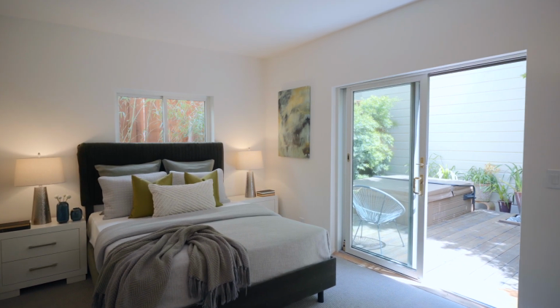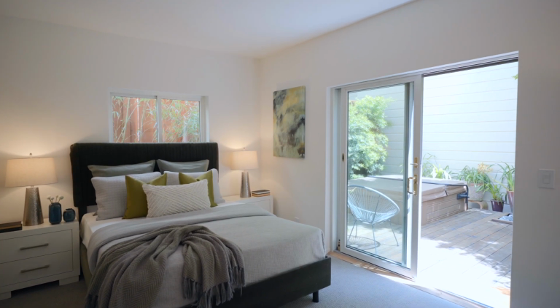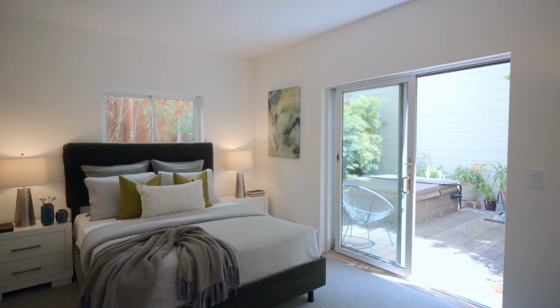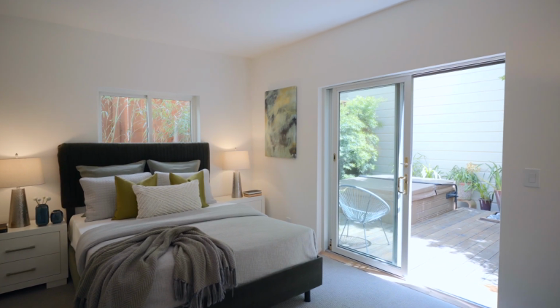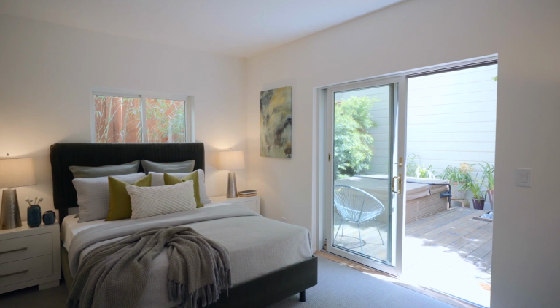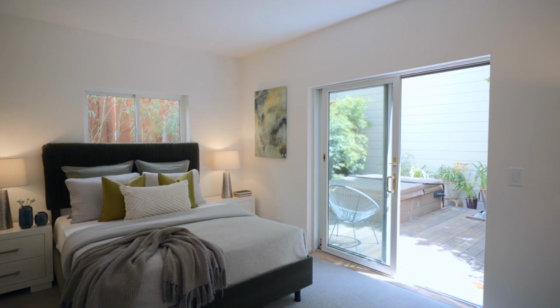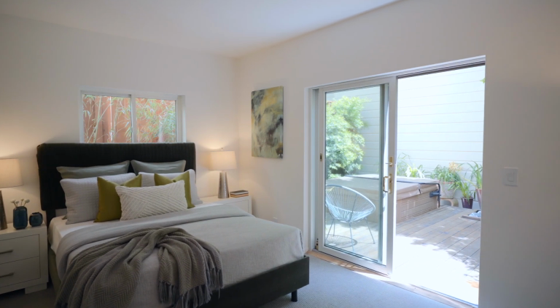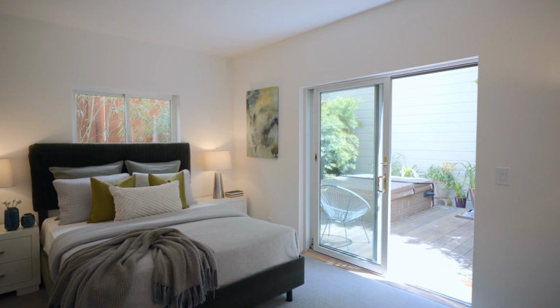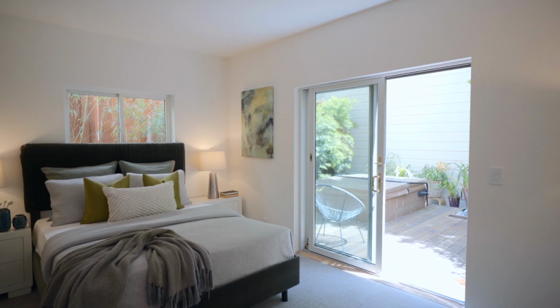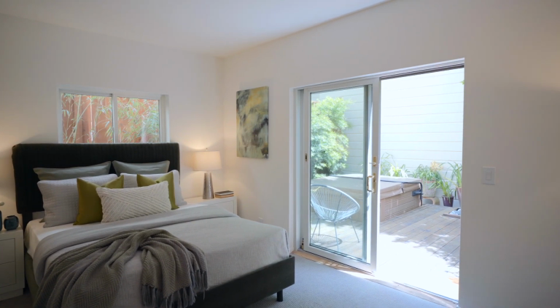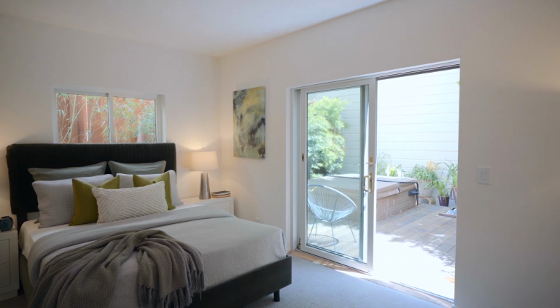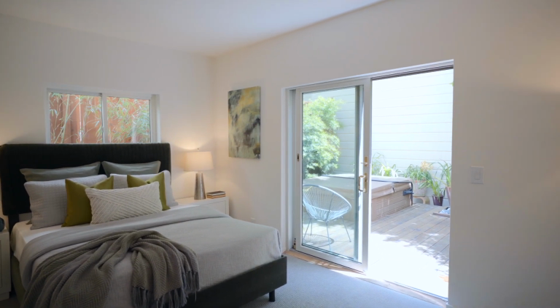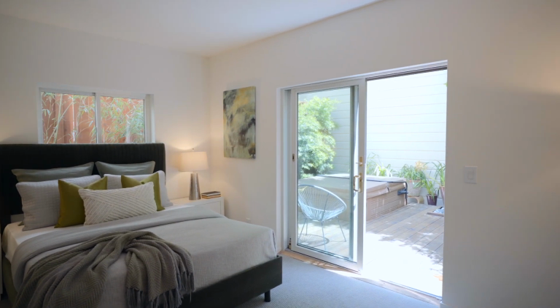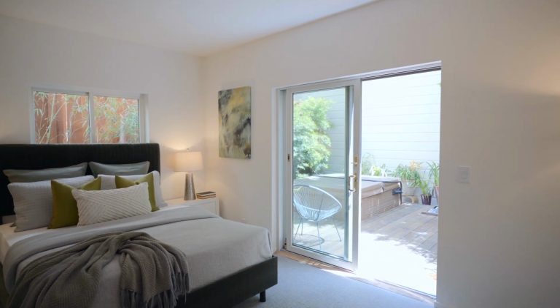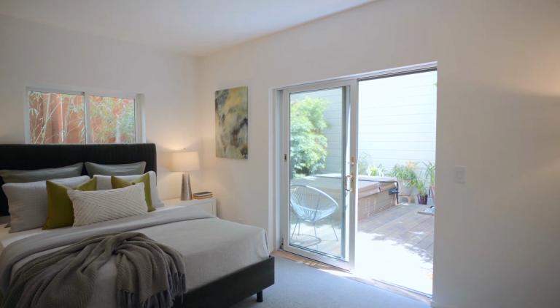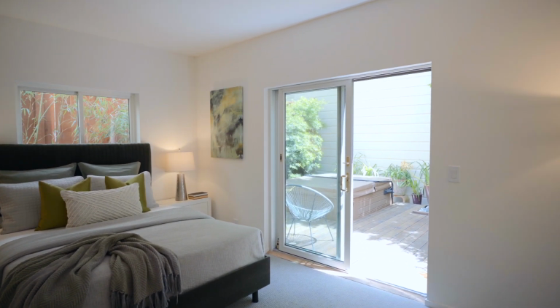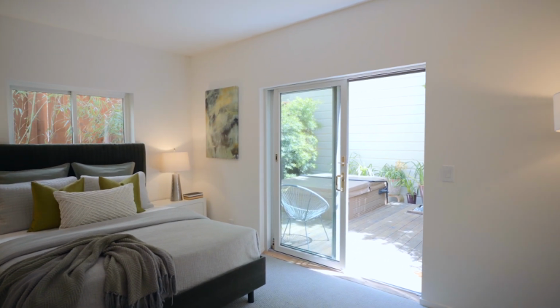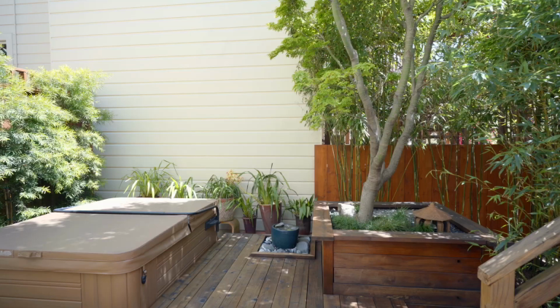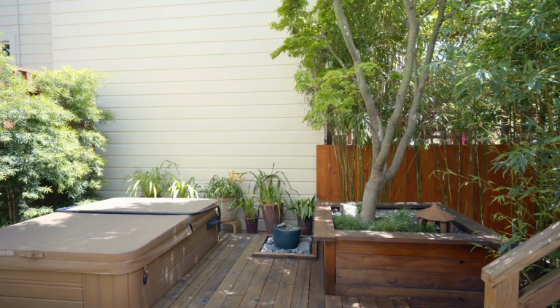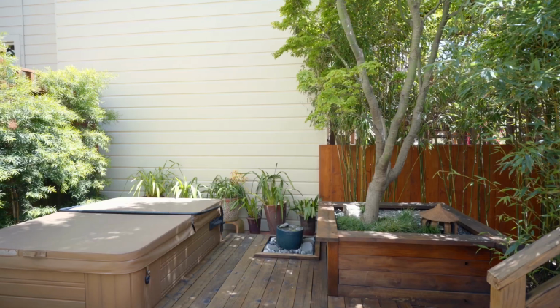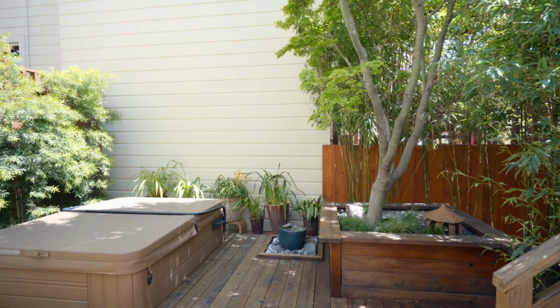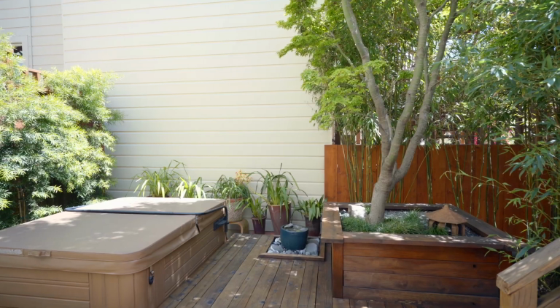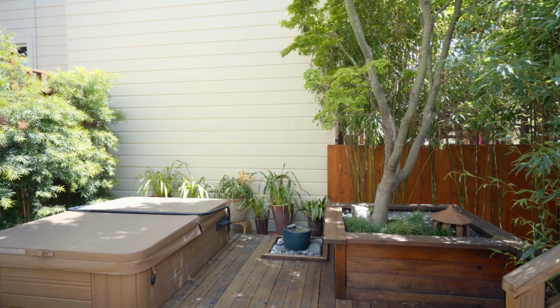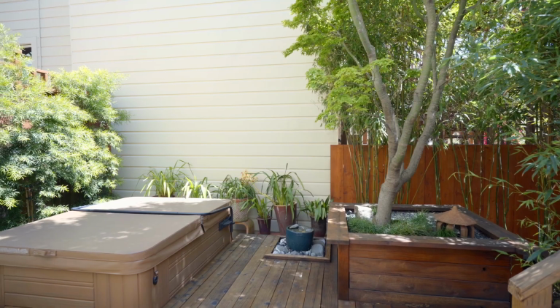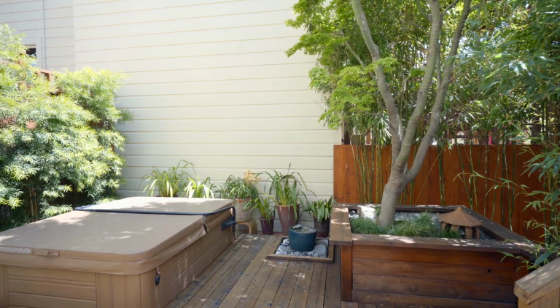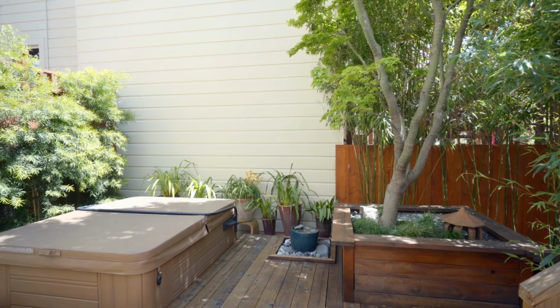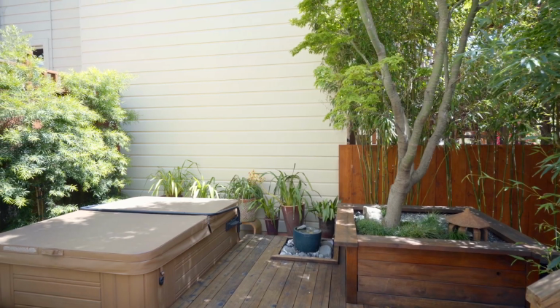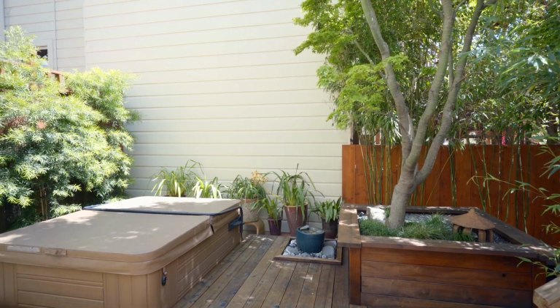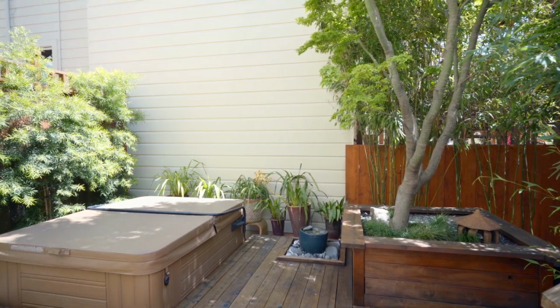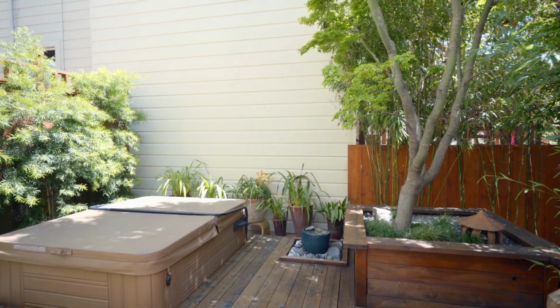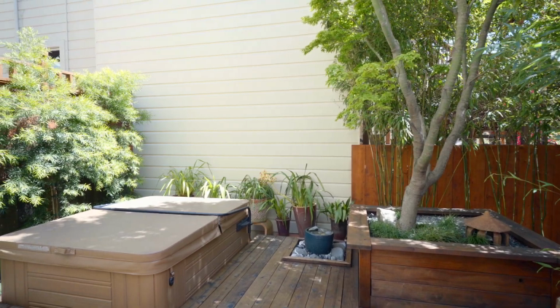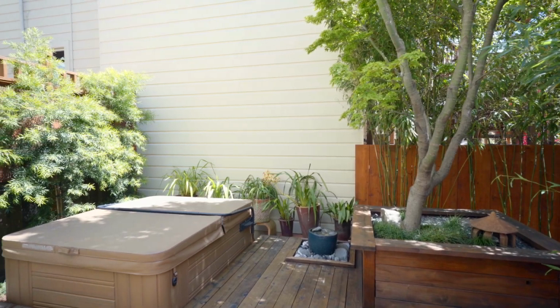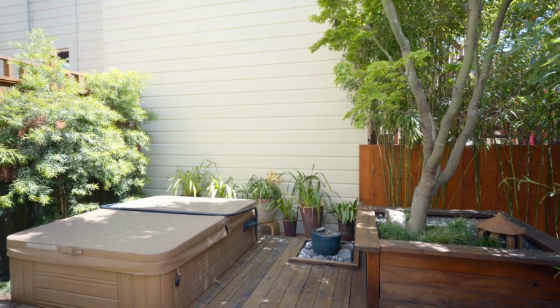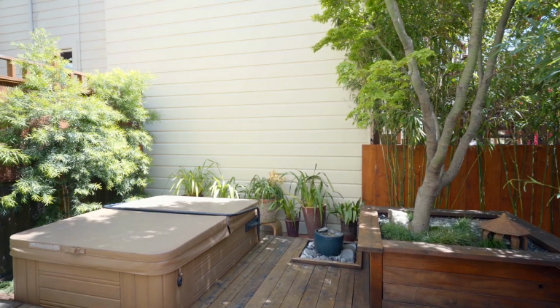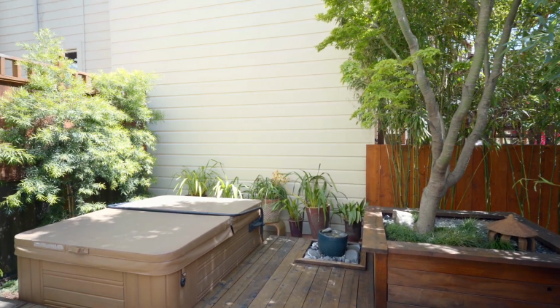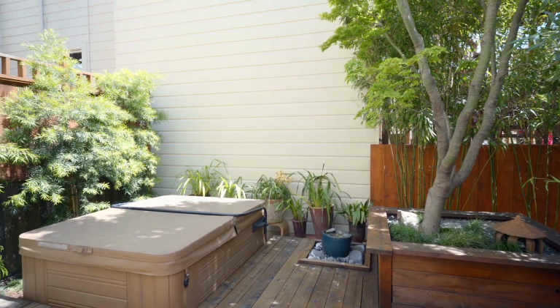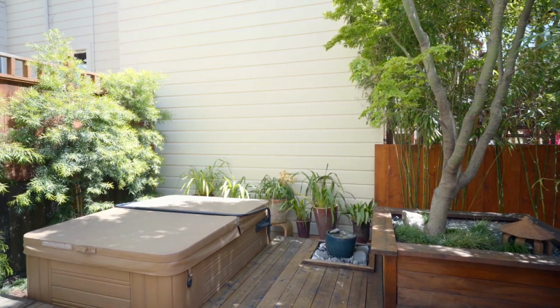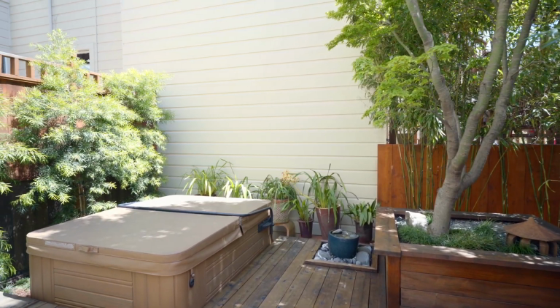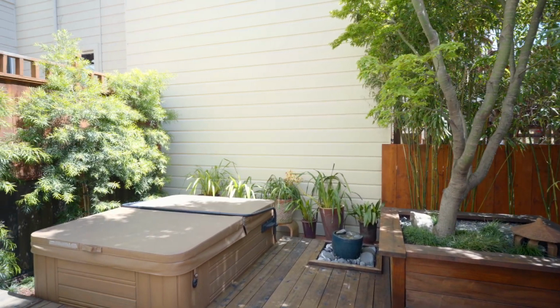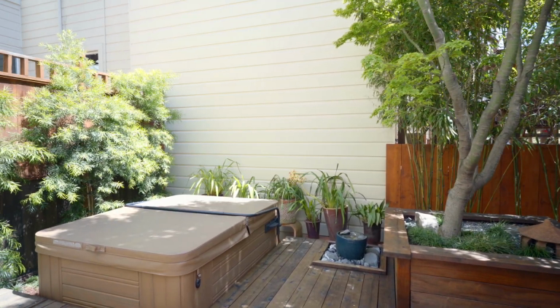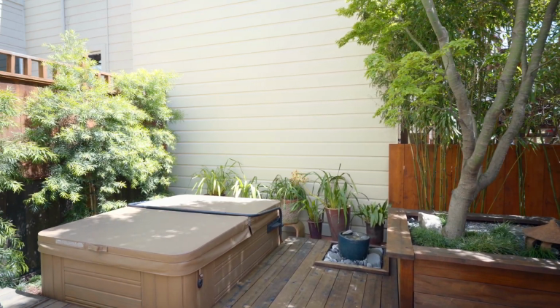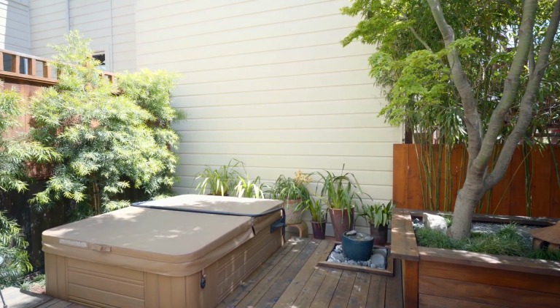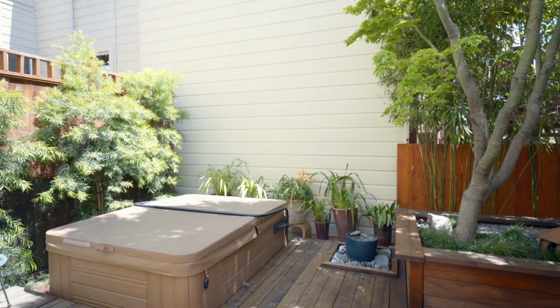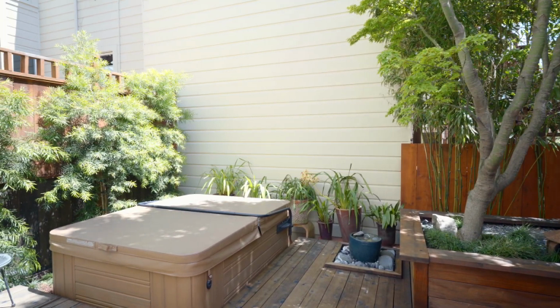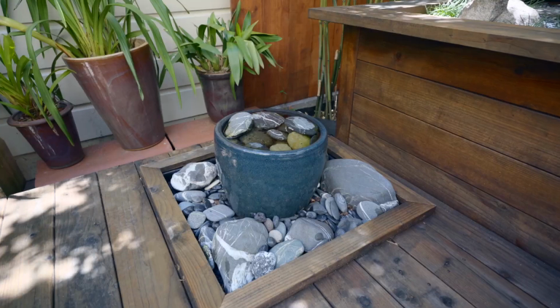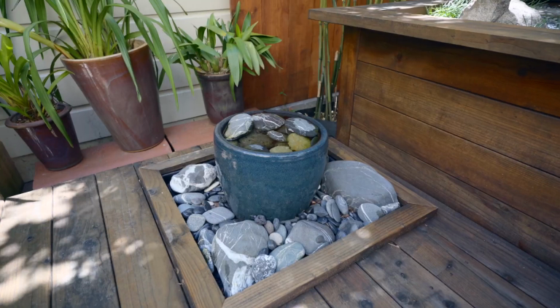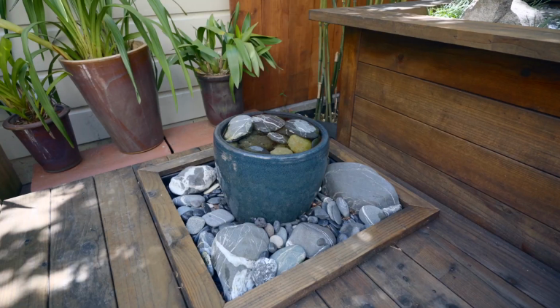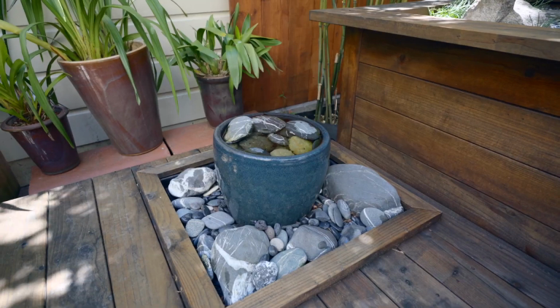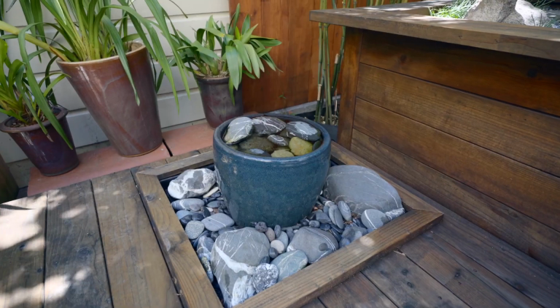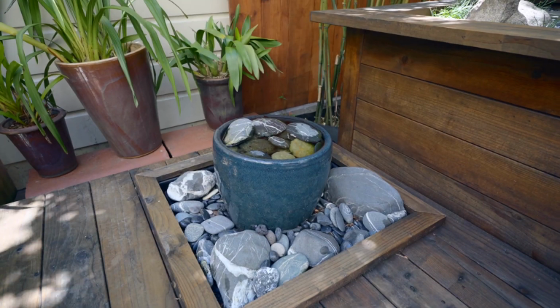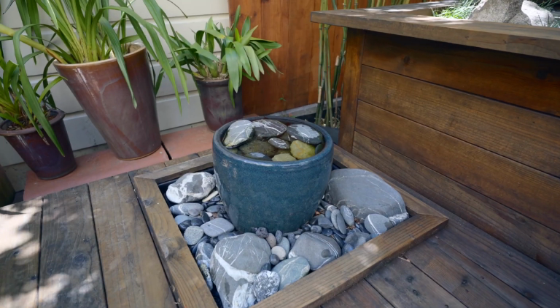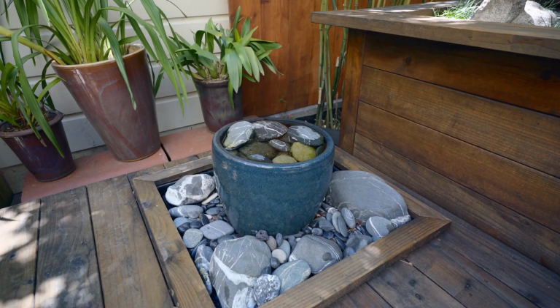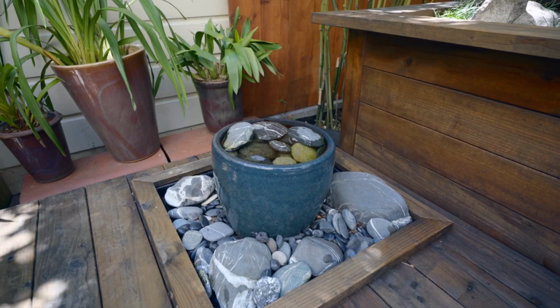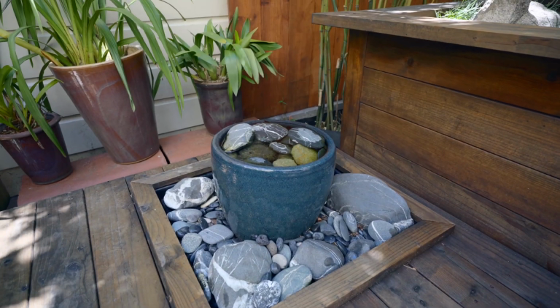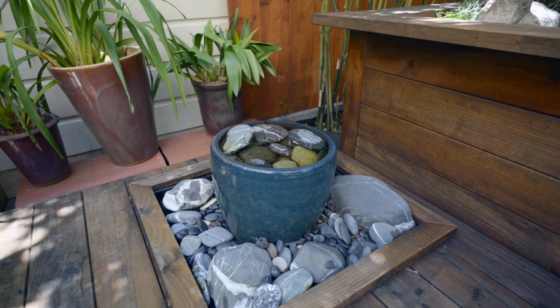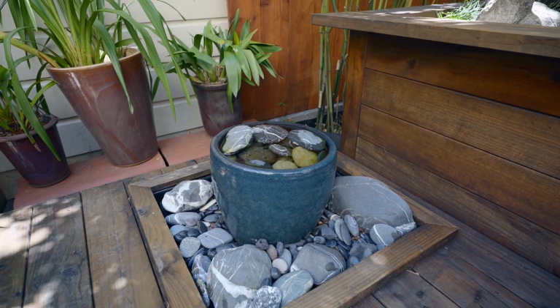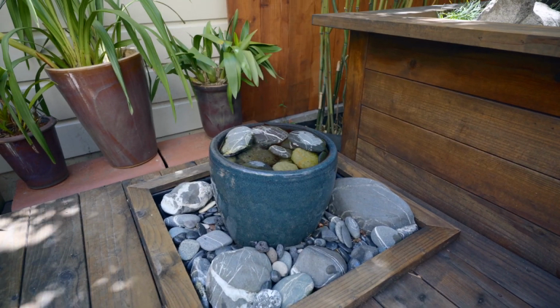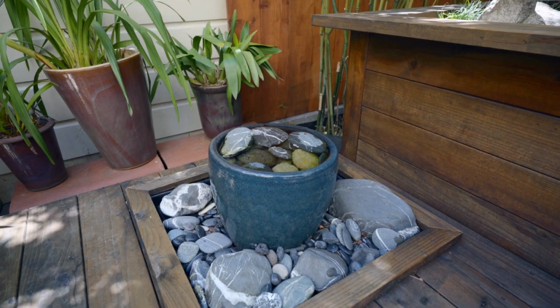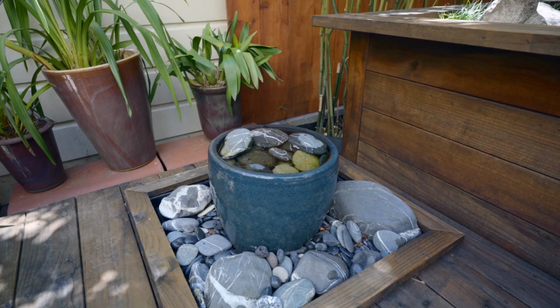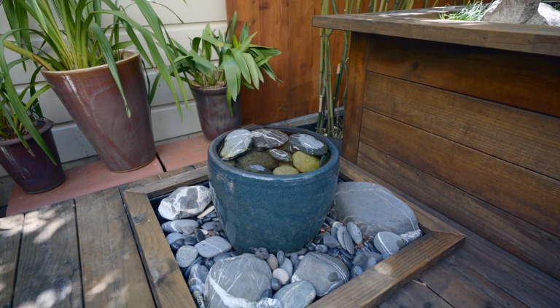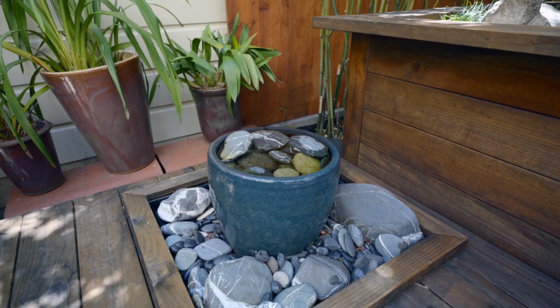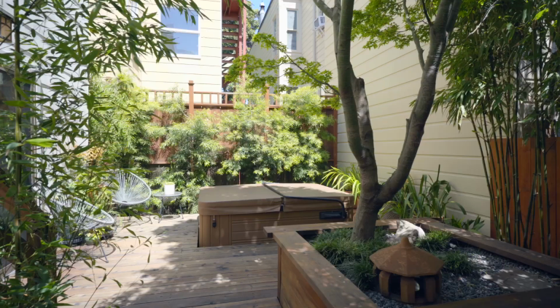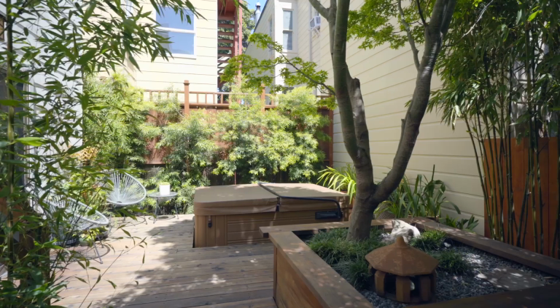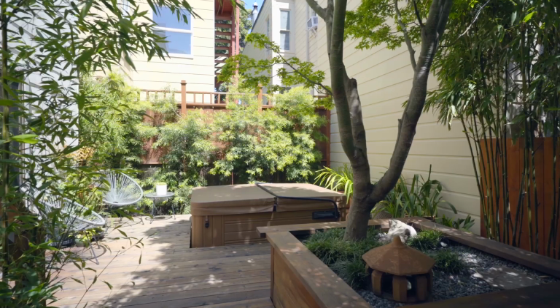Enjoy the serenity of a private Zen-like rear garden, complete with hot tub and gracious mature plantings.